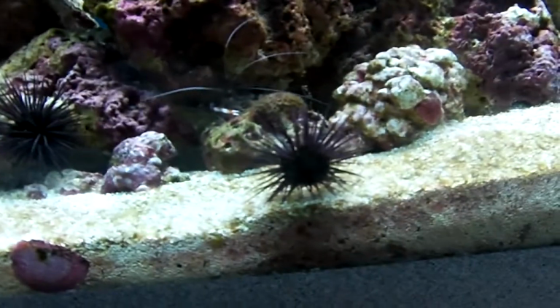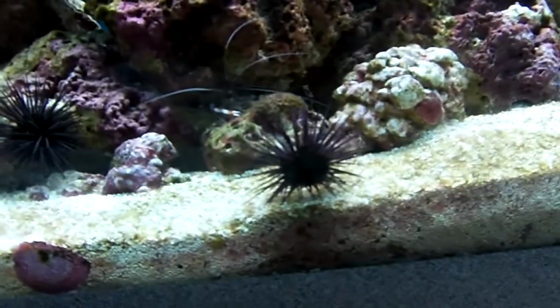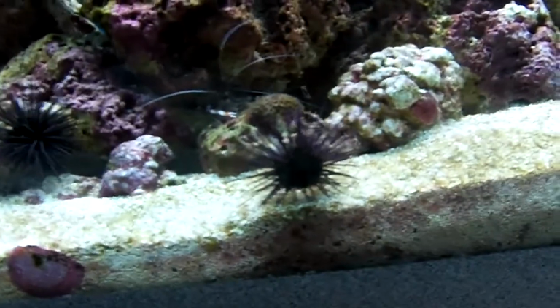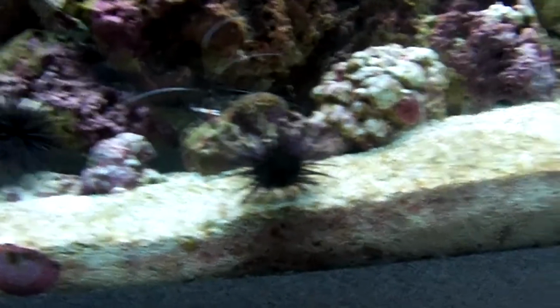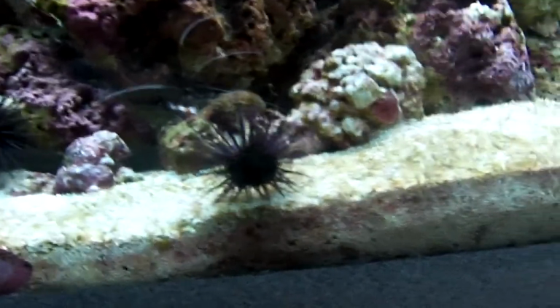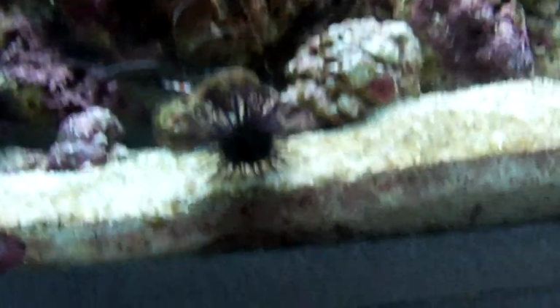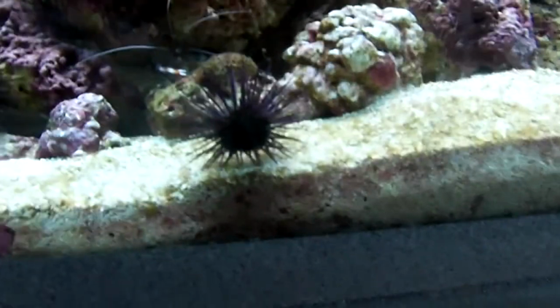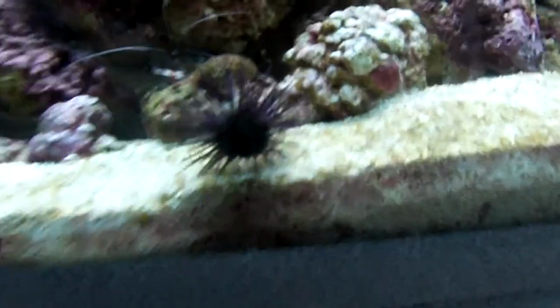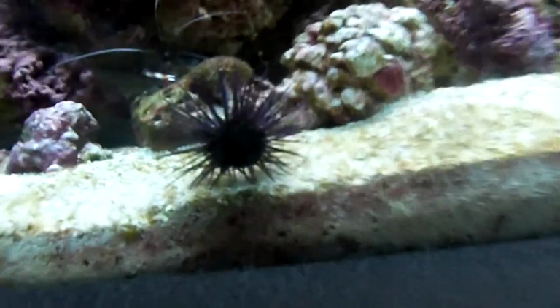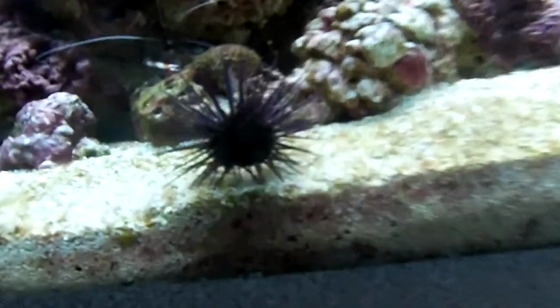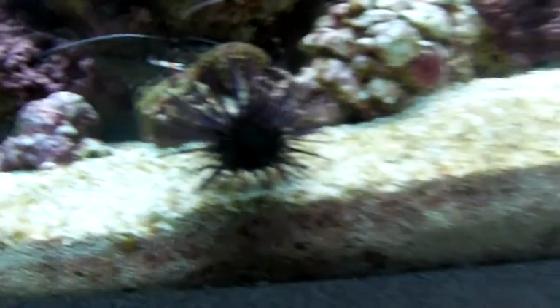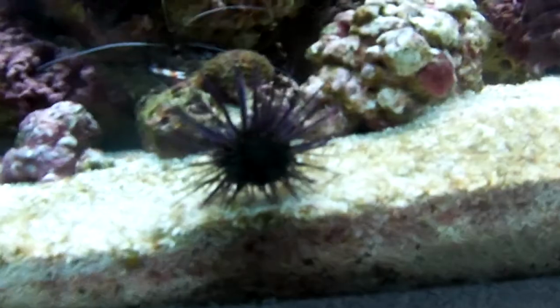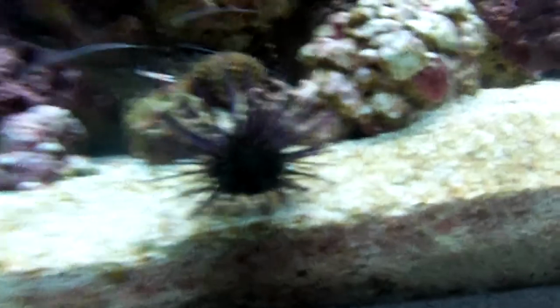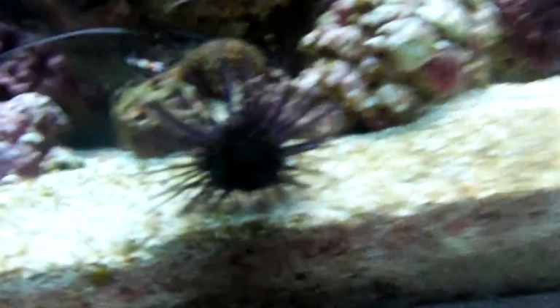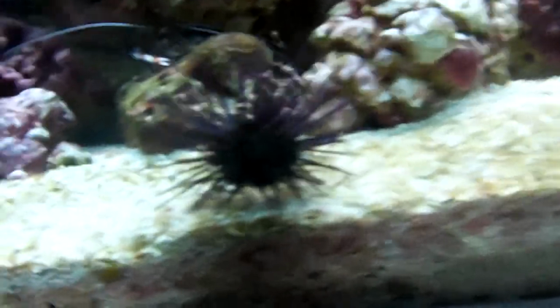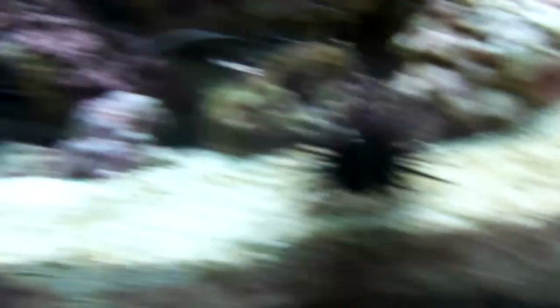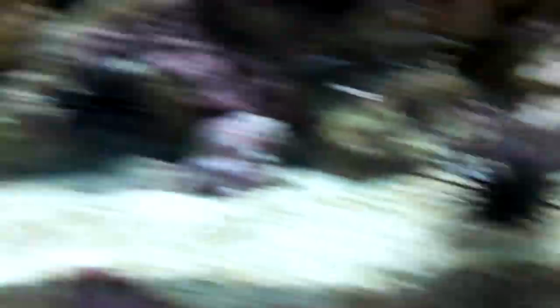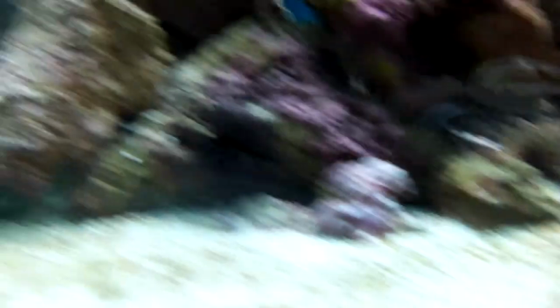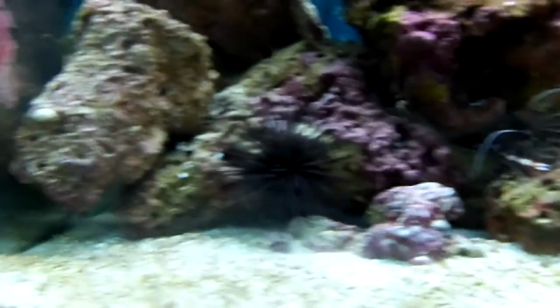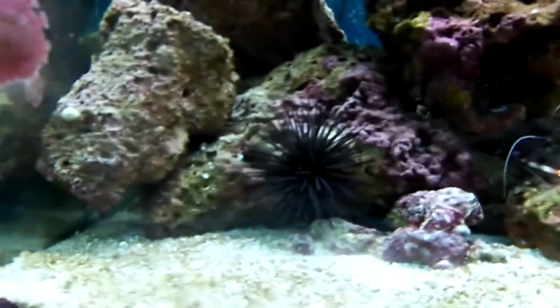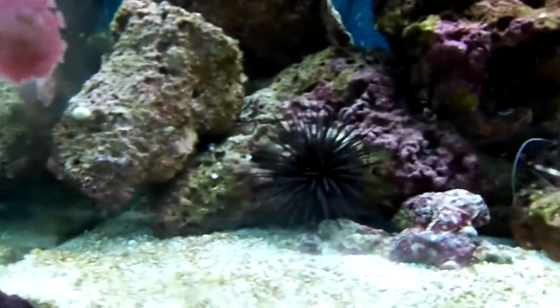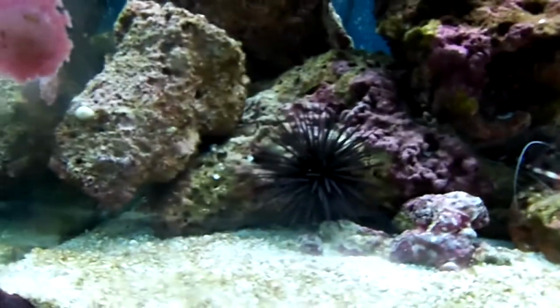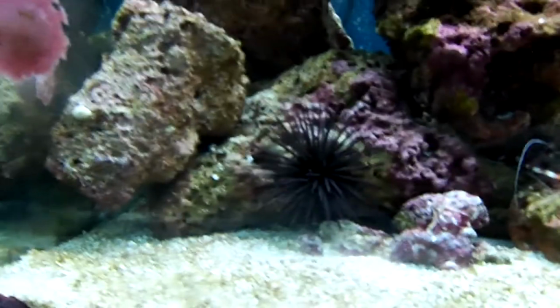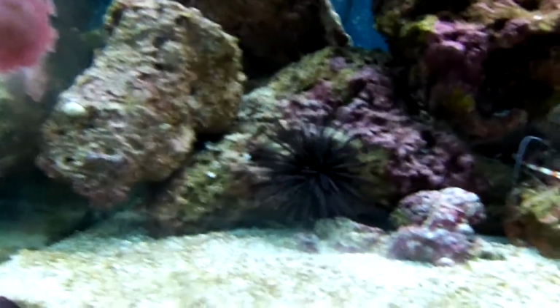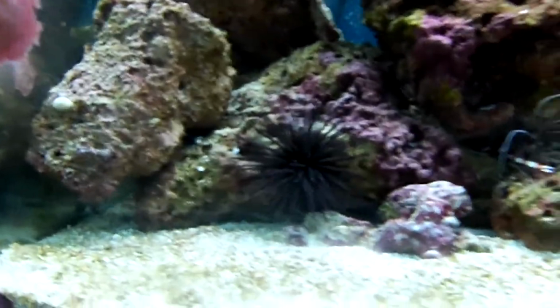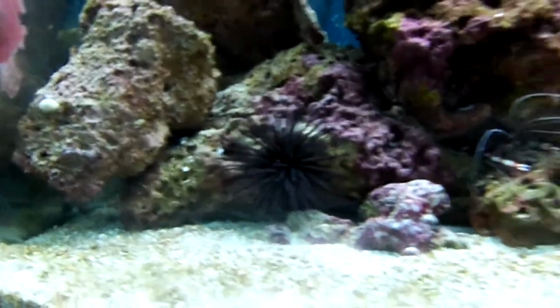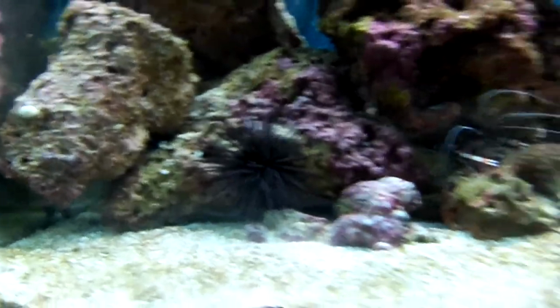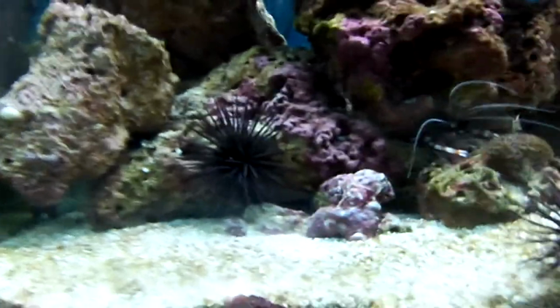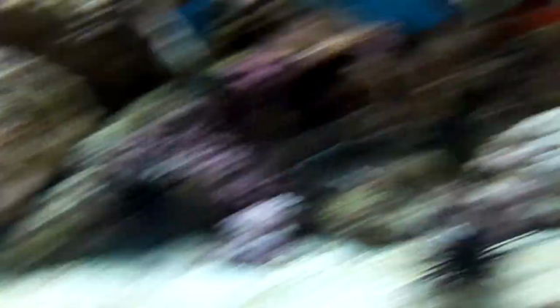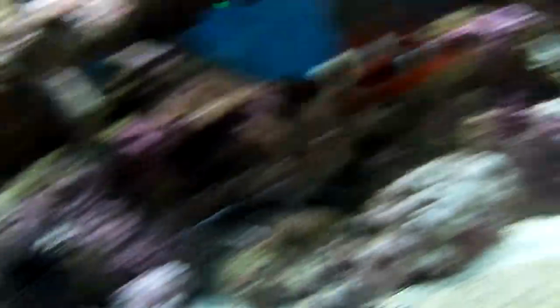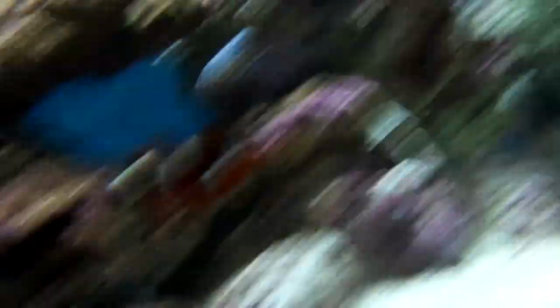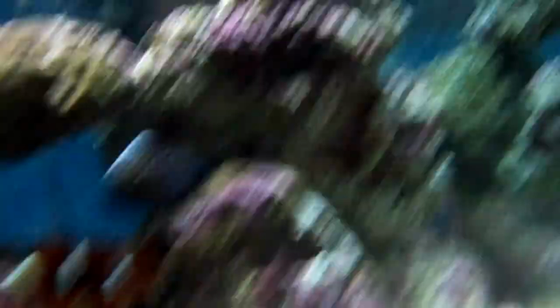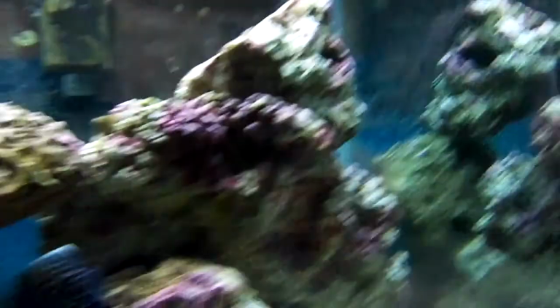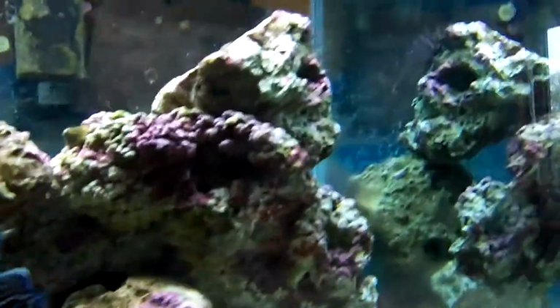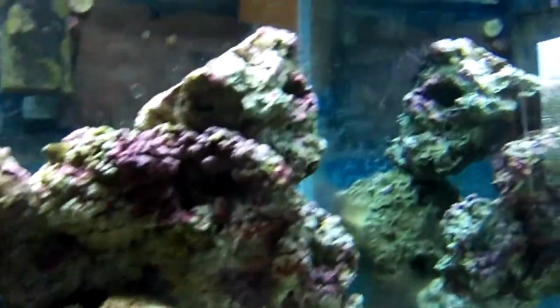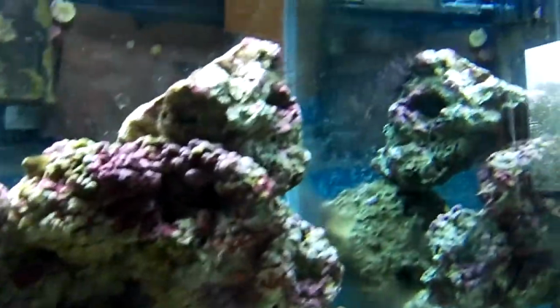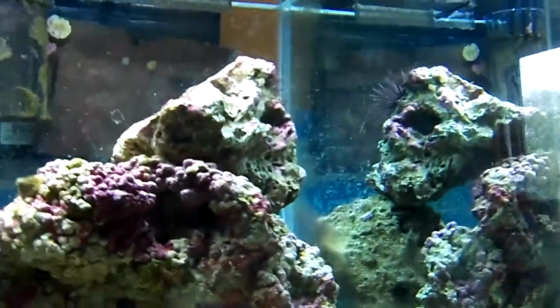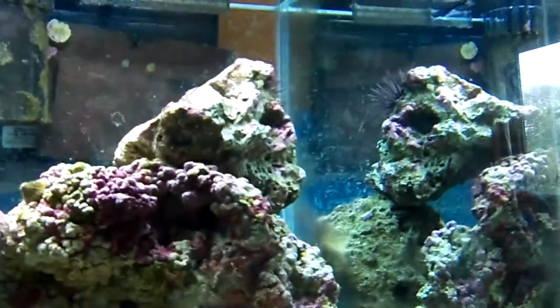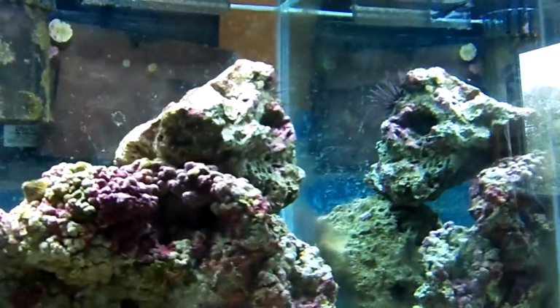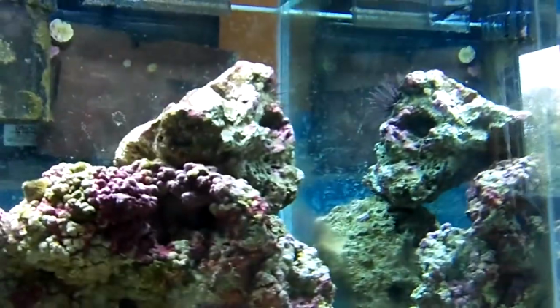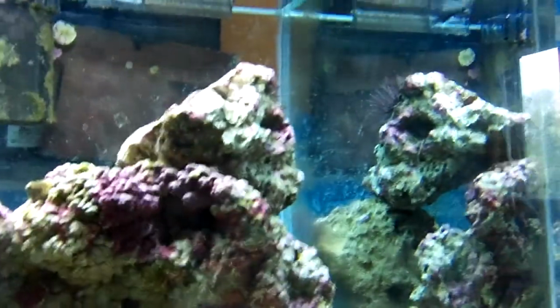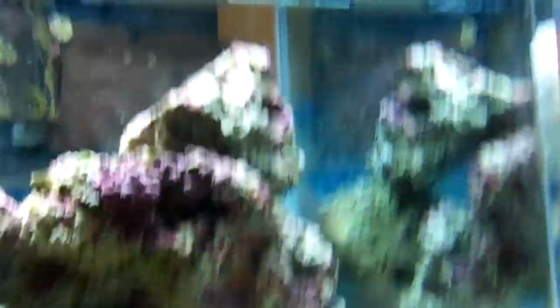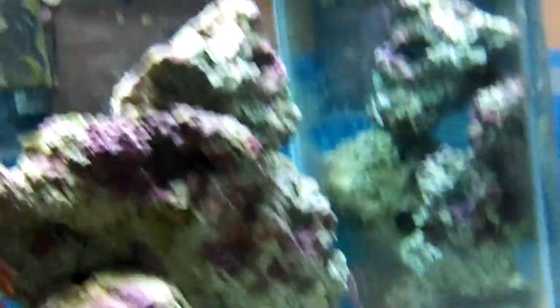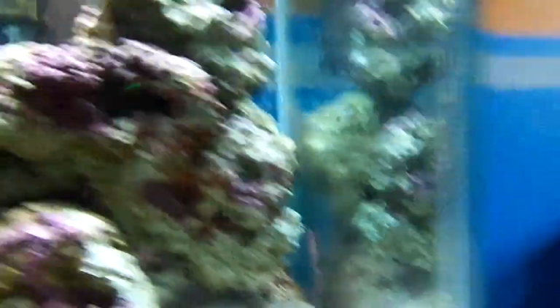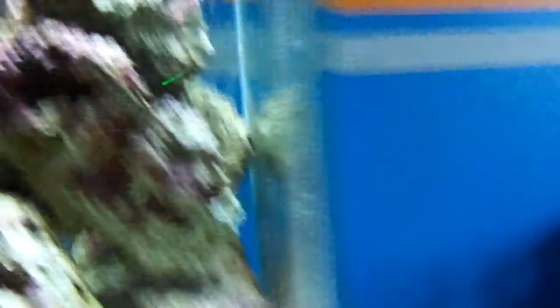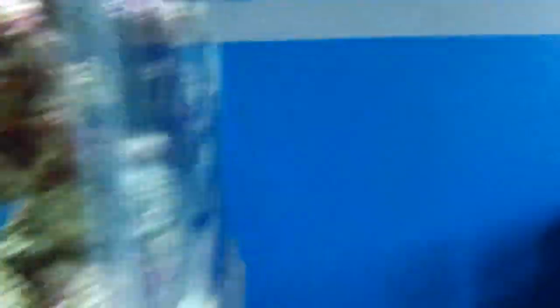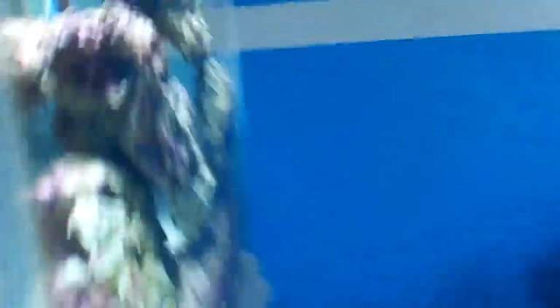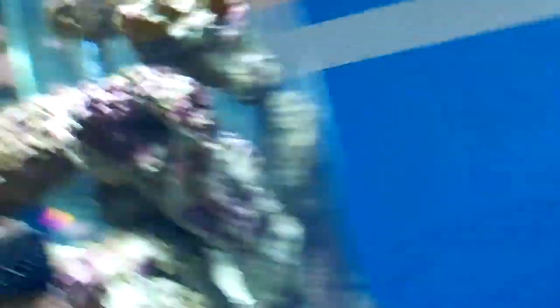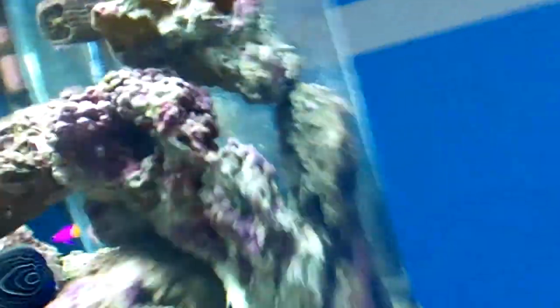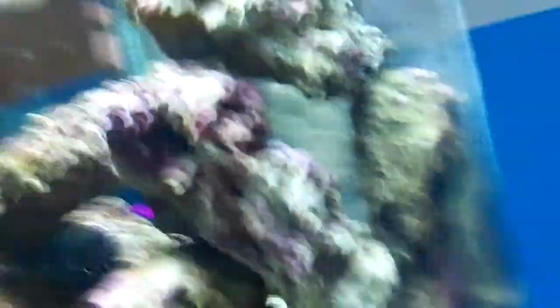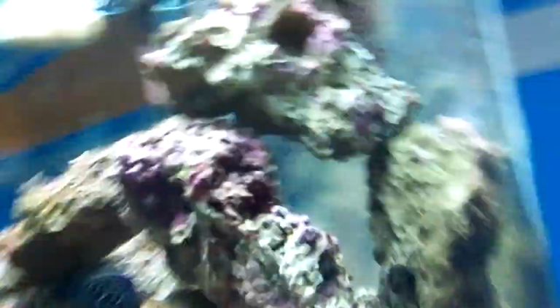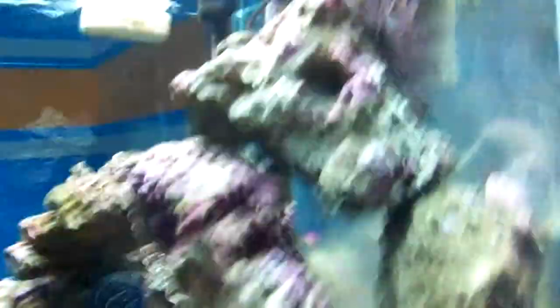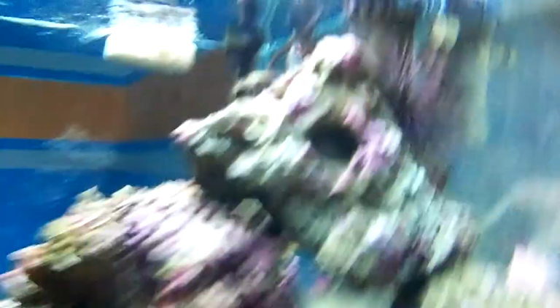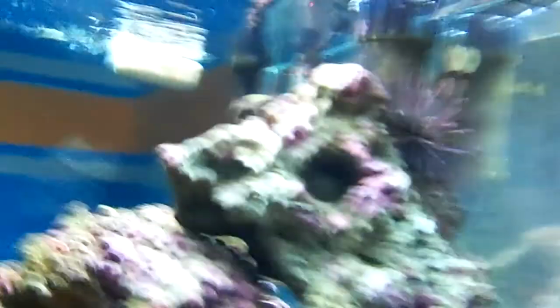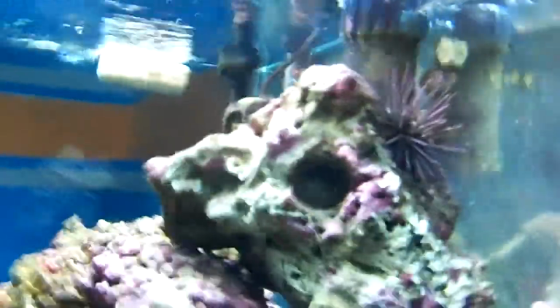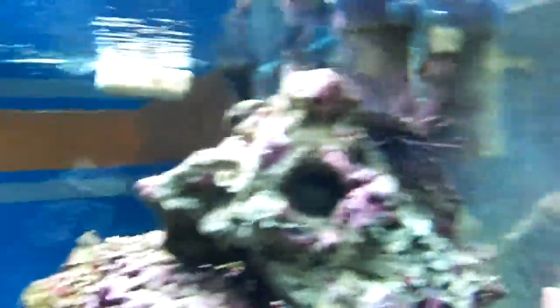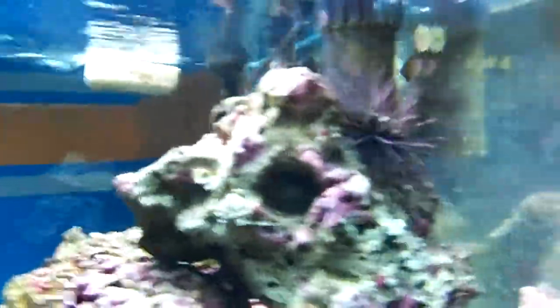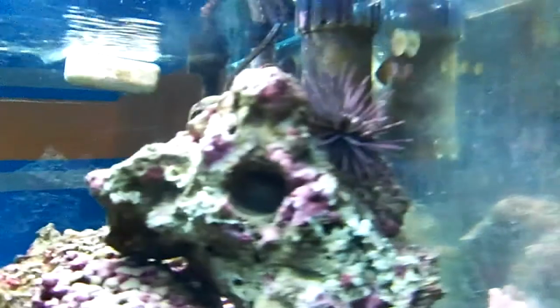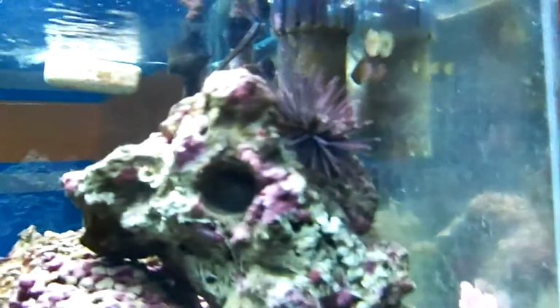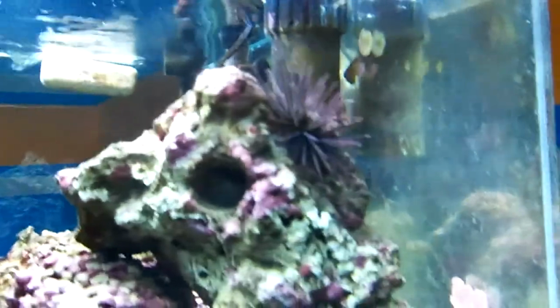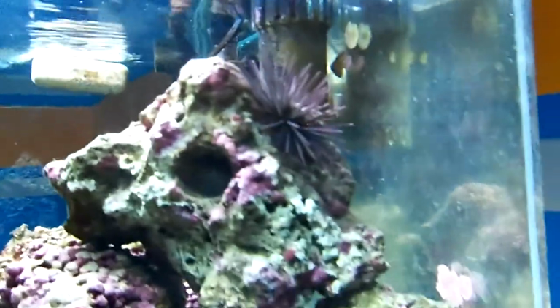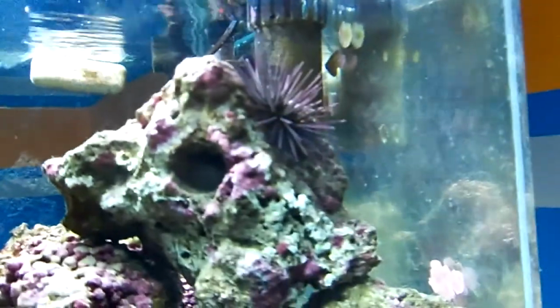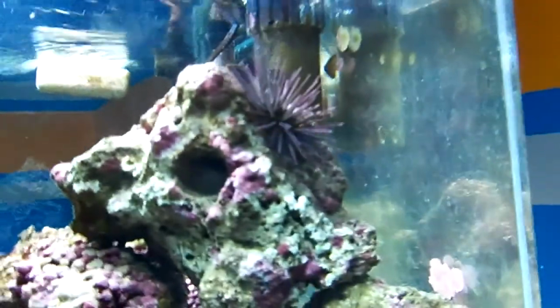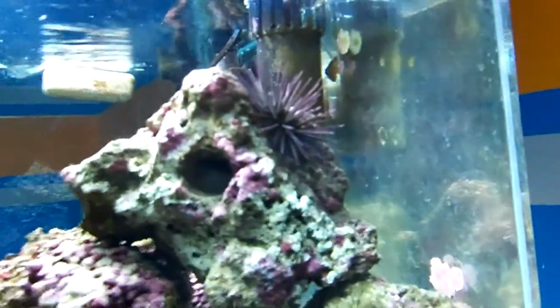Here are my sea urchins — one, two, and the third one is right there. Three.